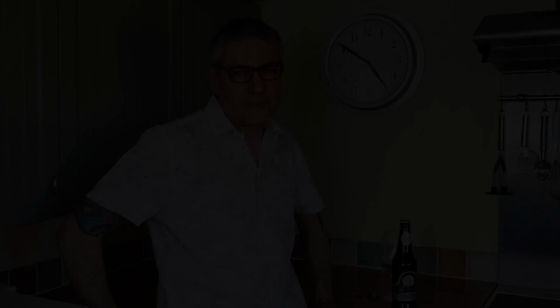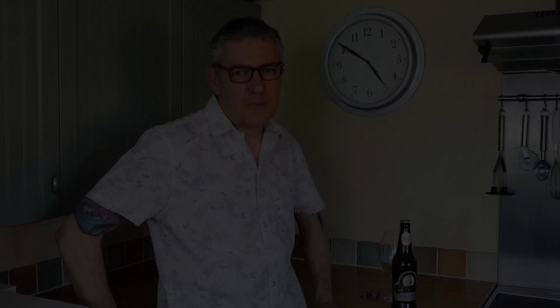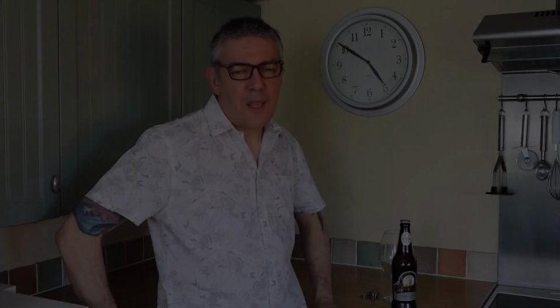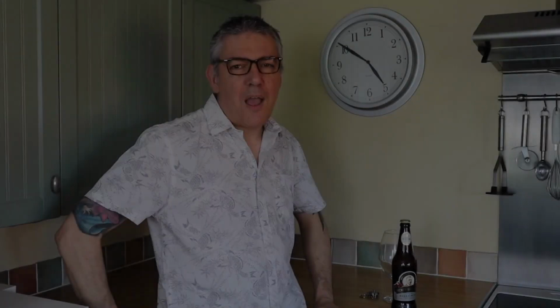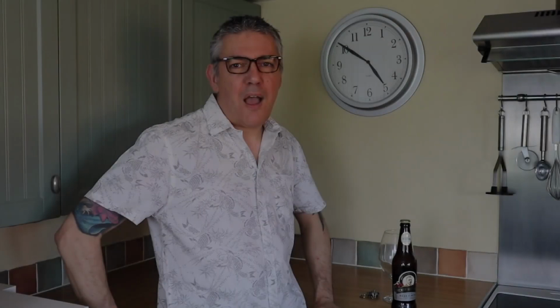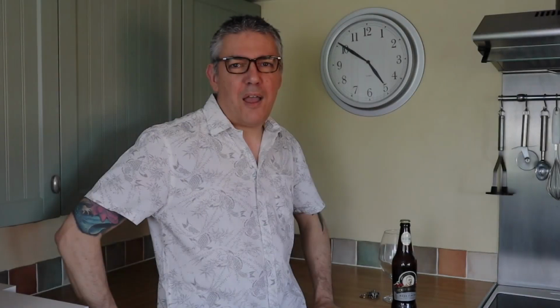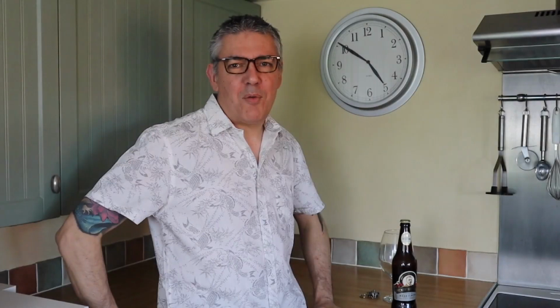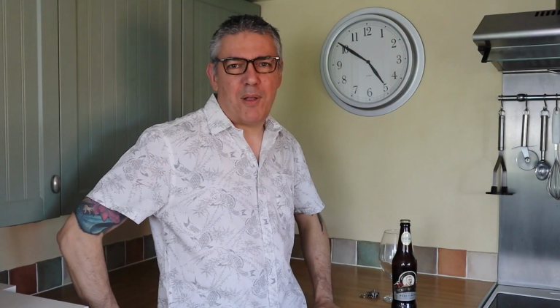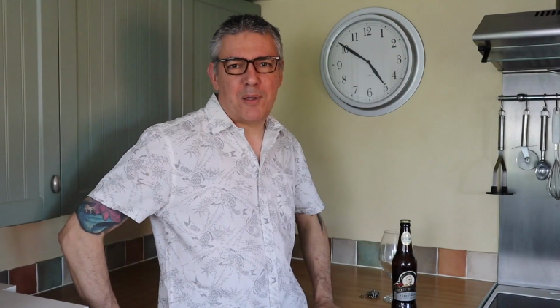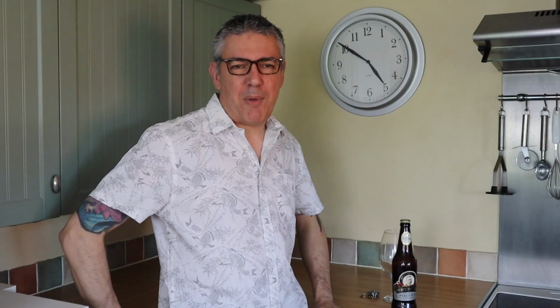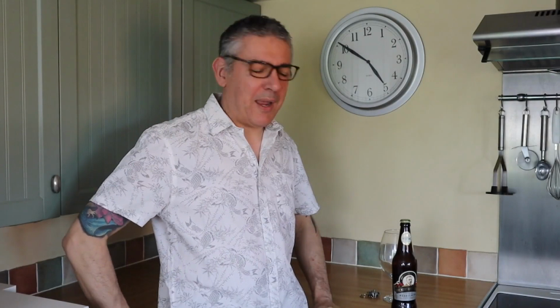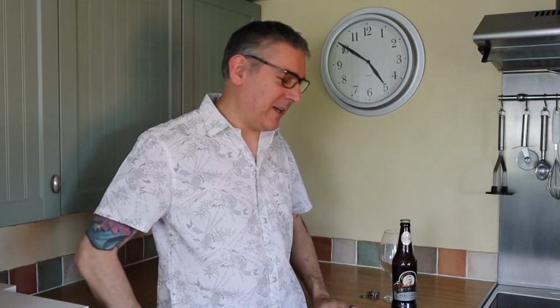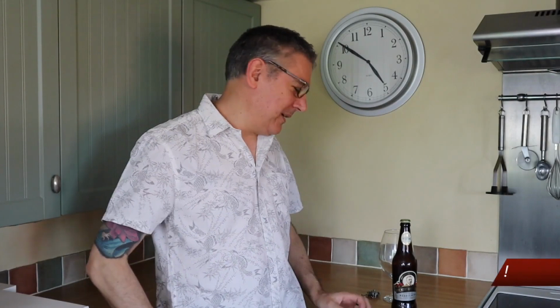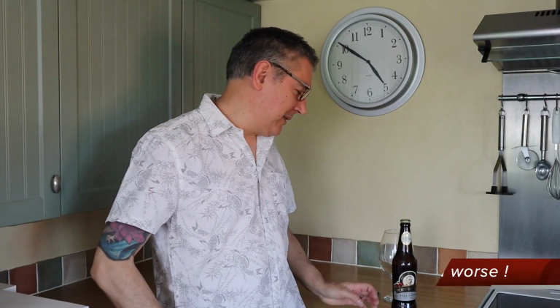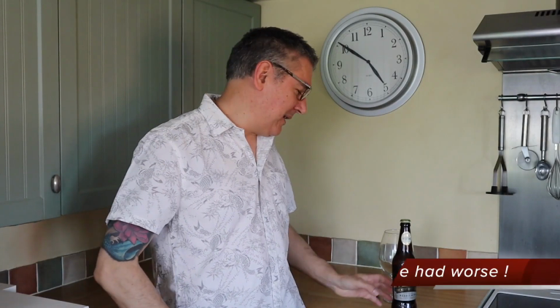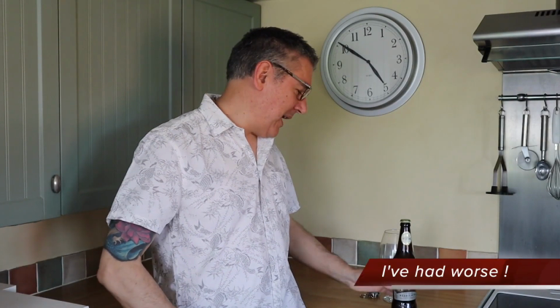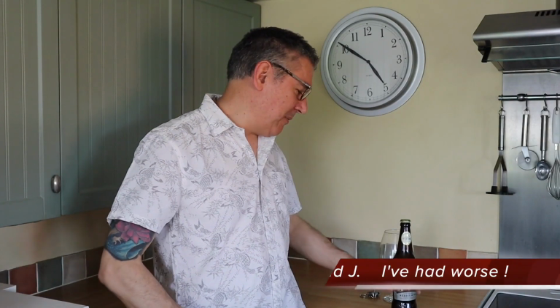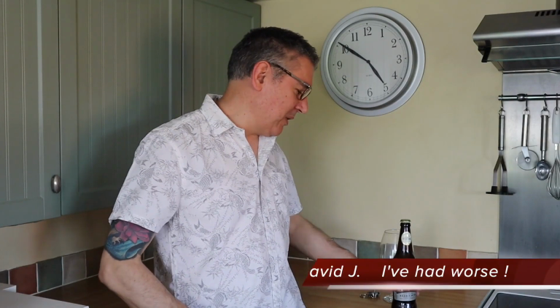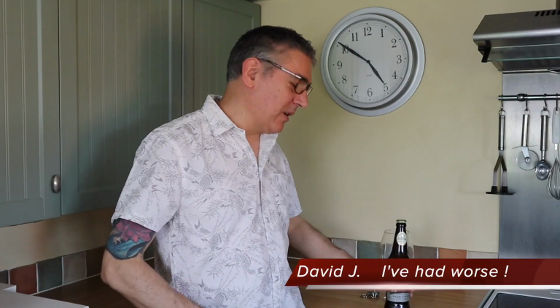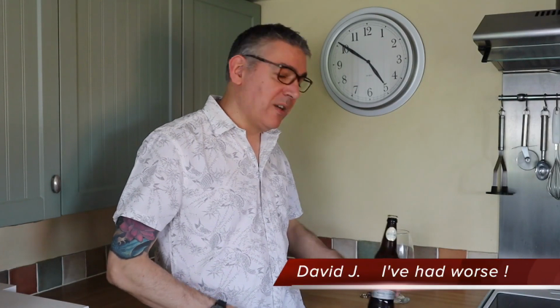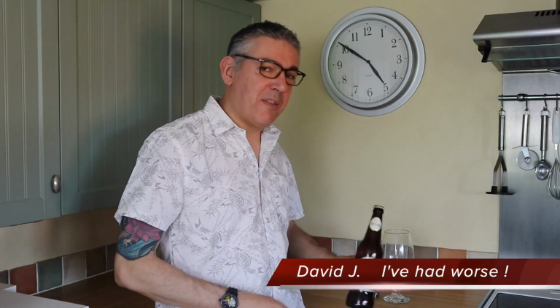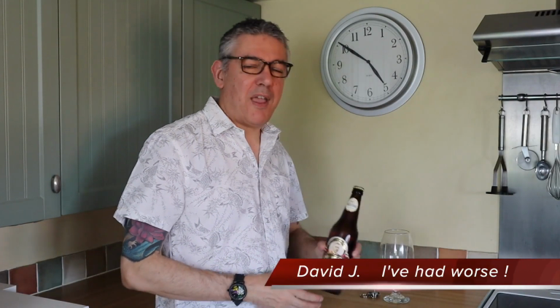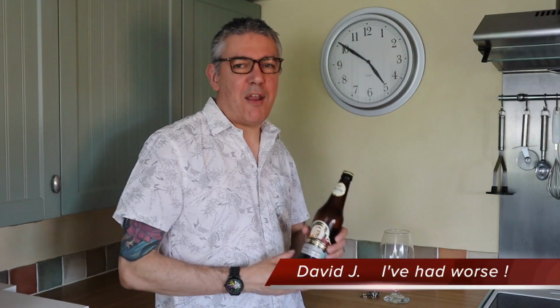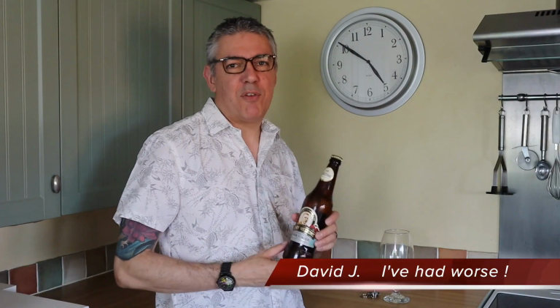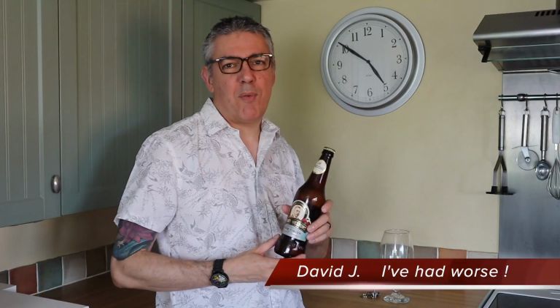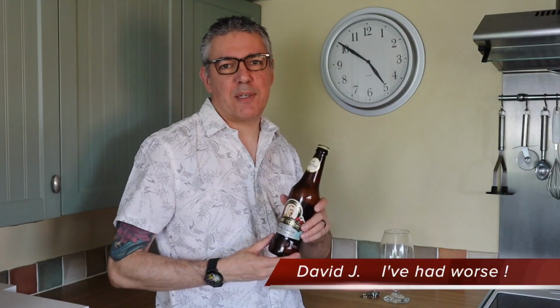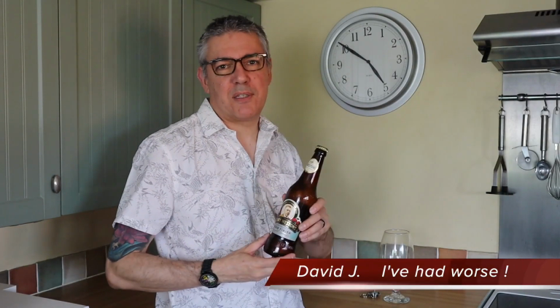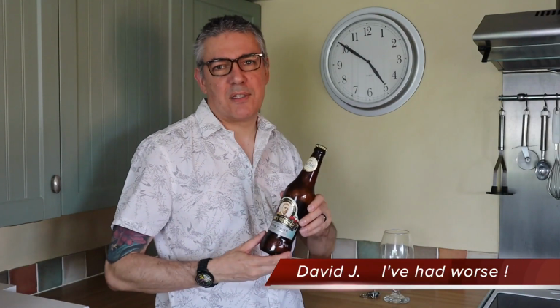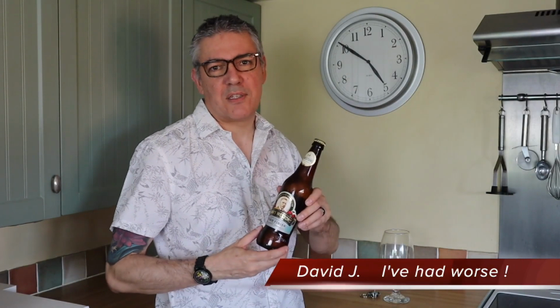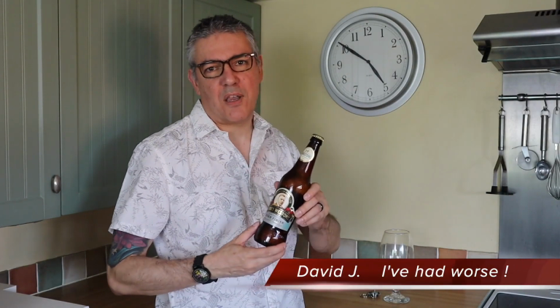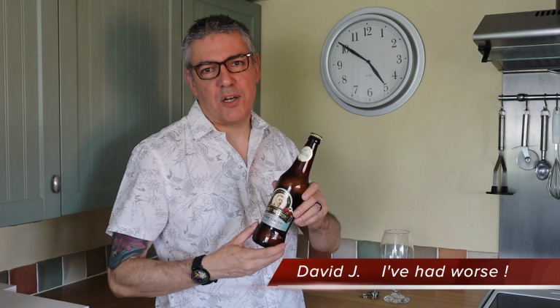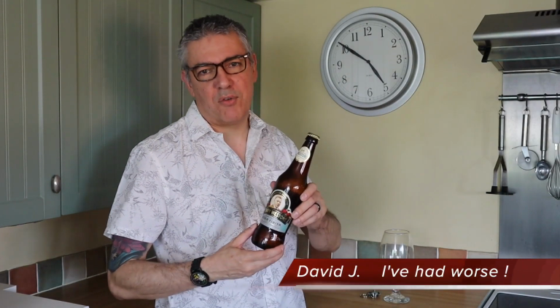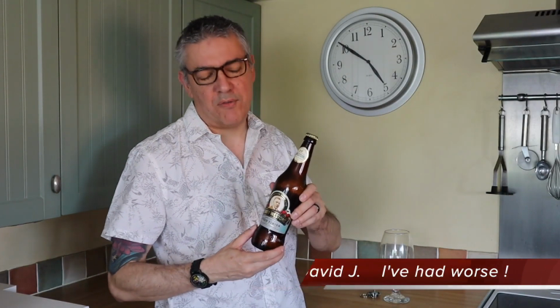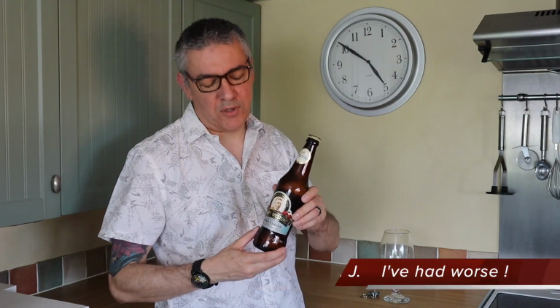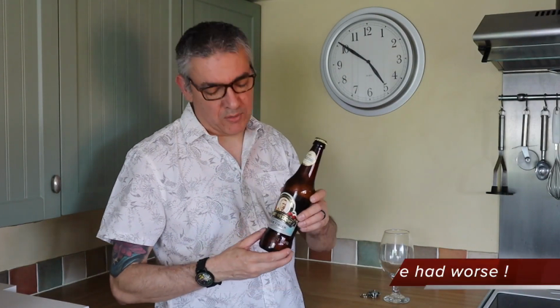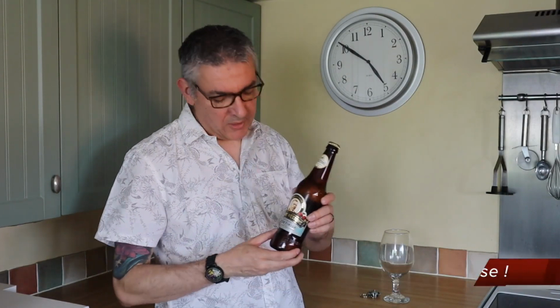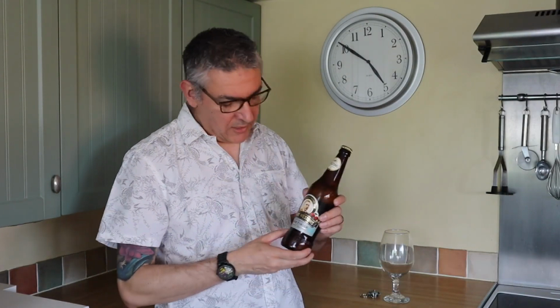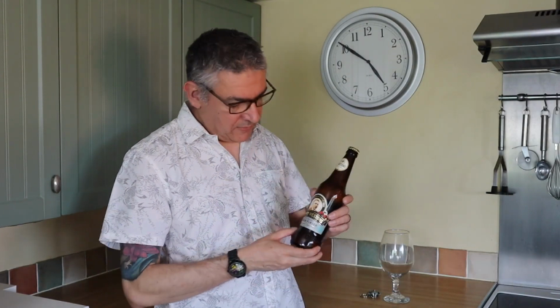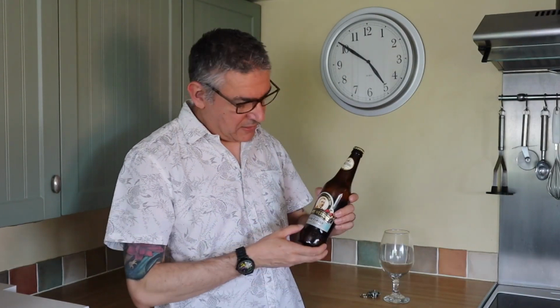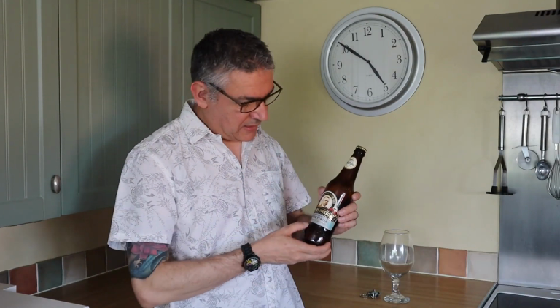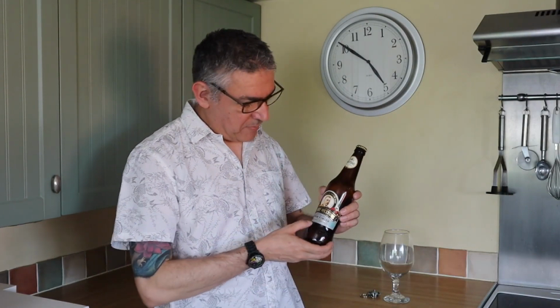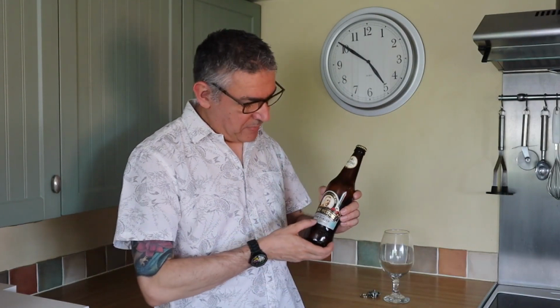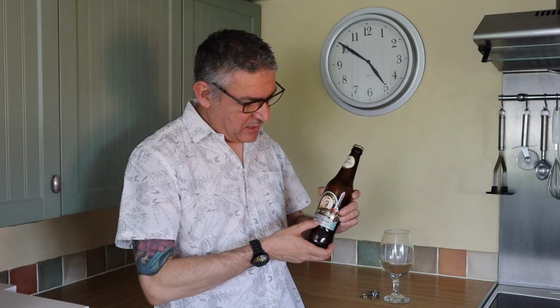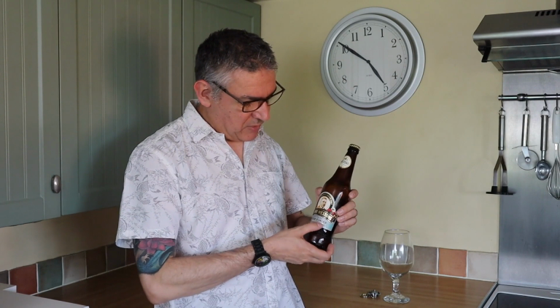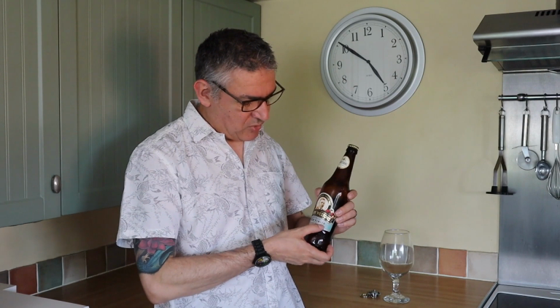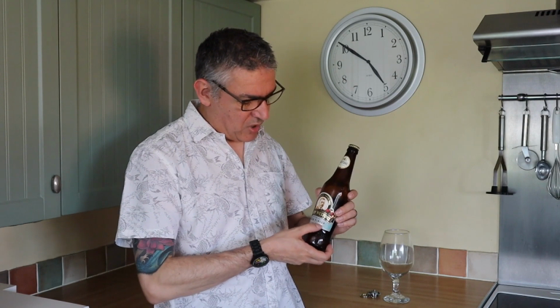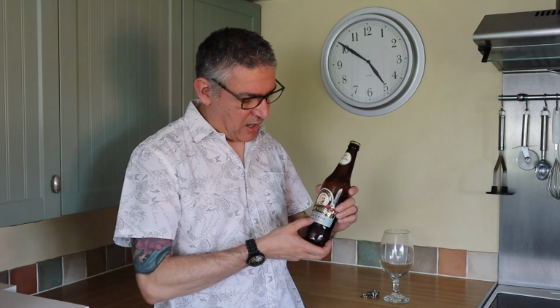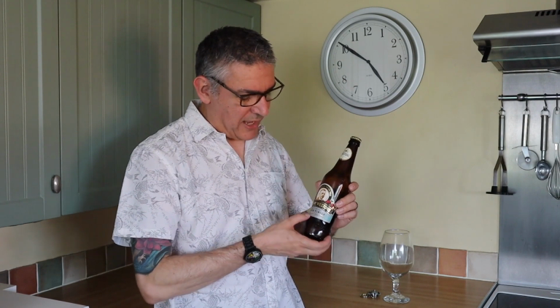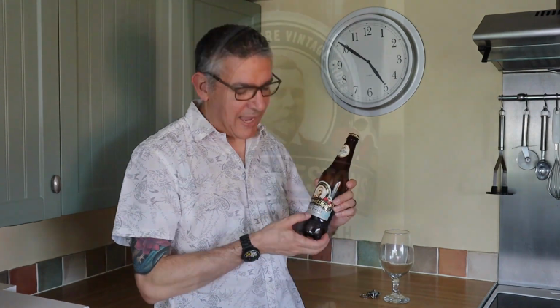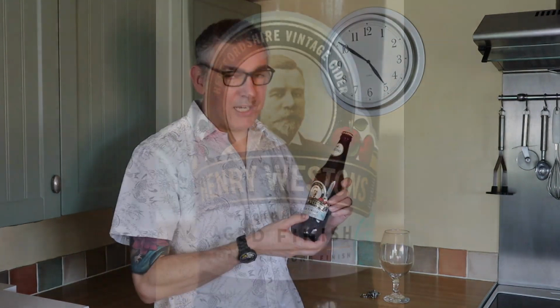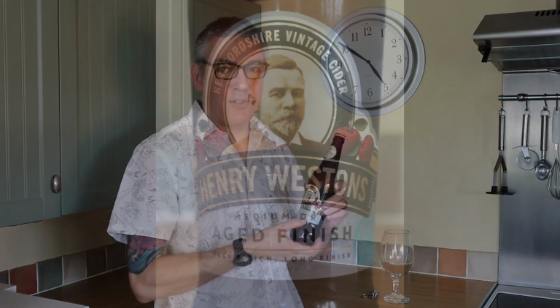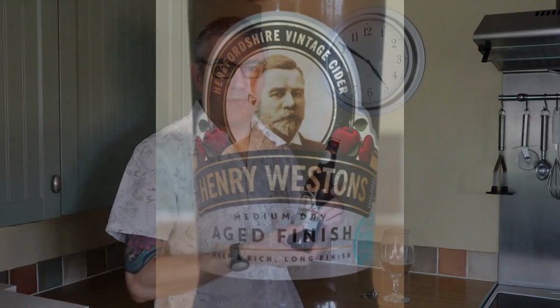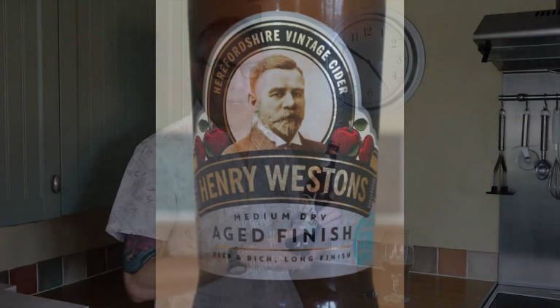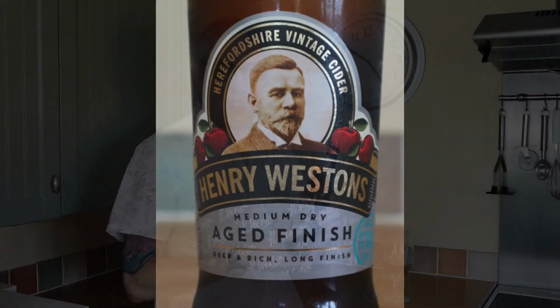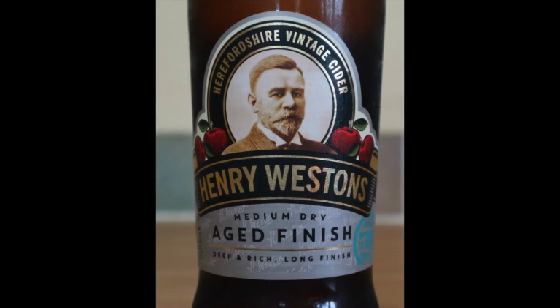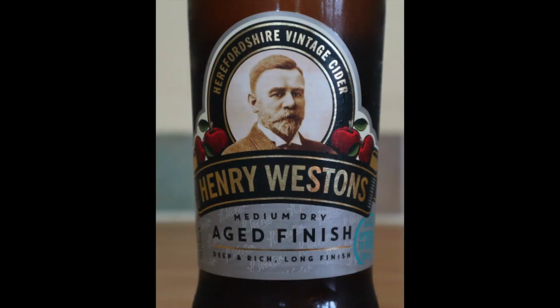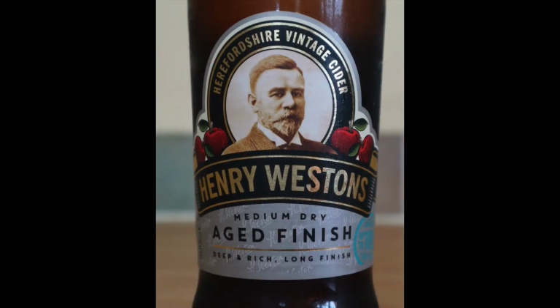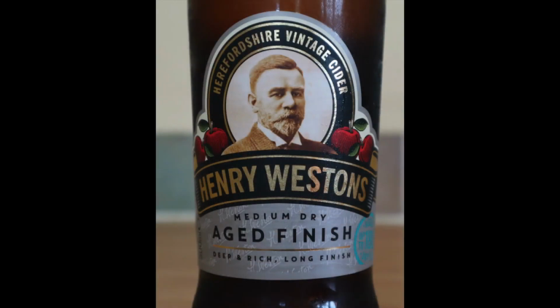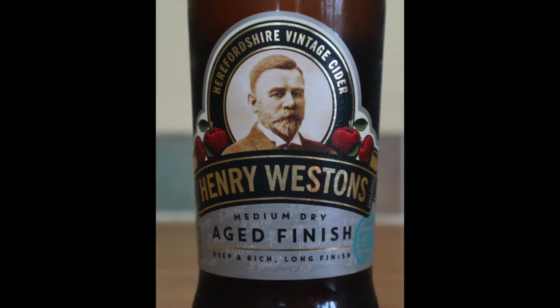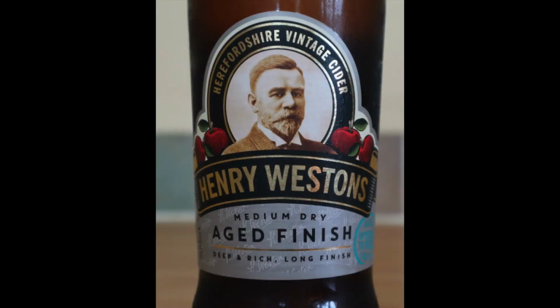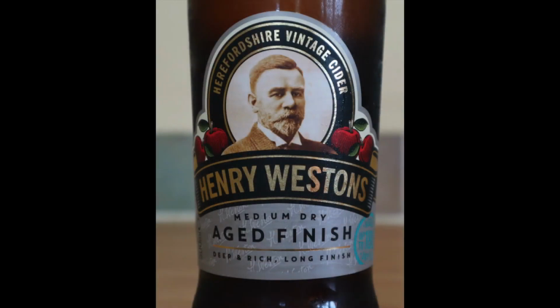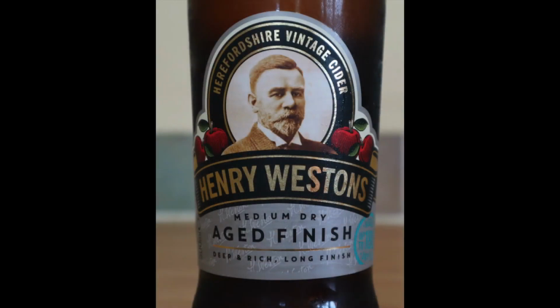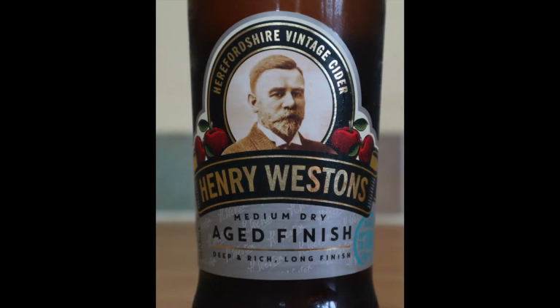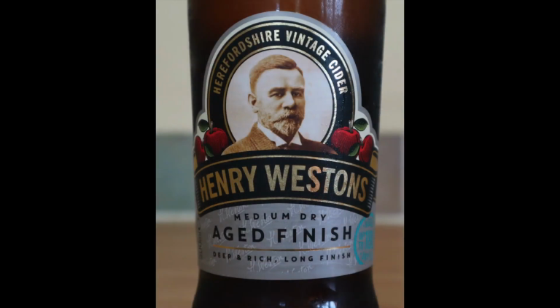Hi, welcome back. Today I'm doing another Henry Weston cider review. This is the medium-dry aged finished cider.